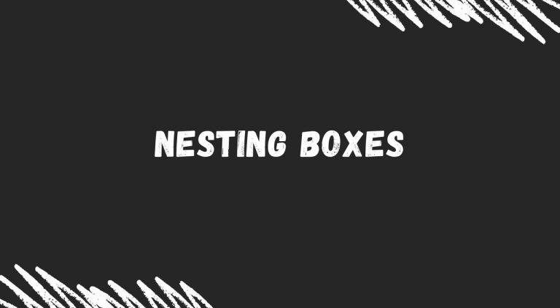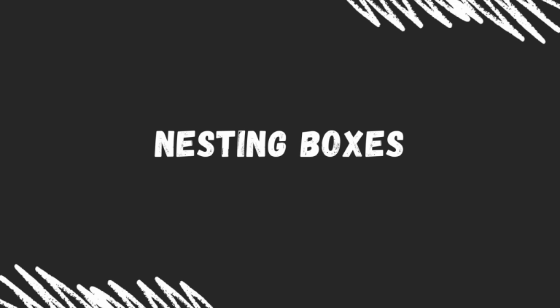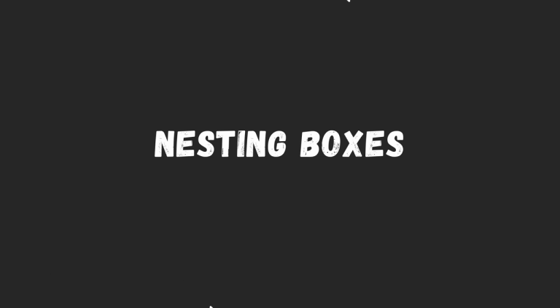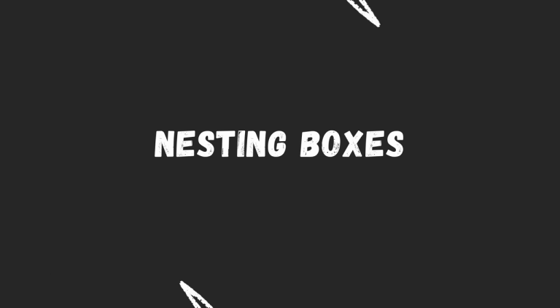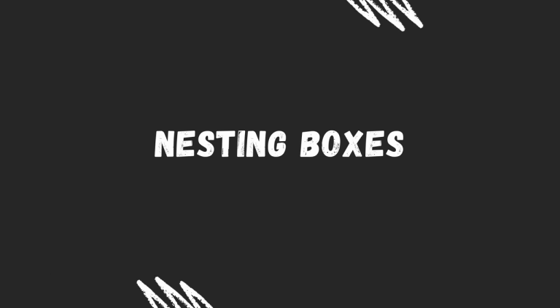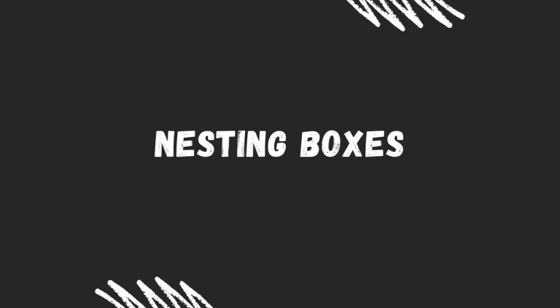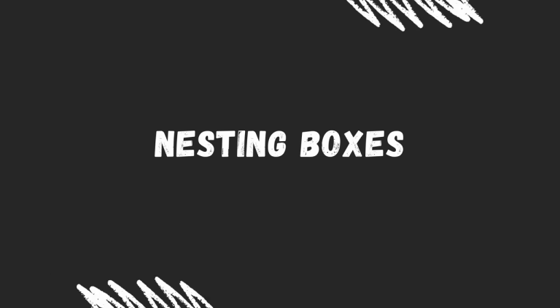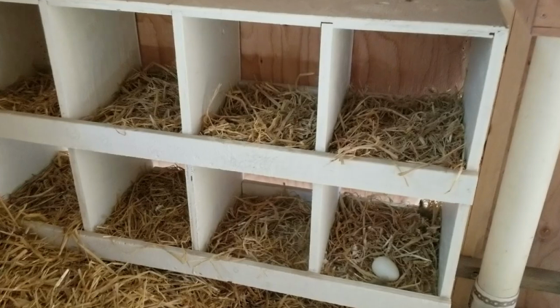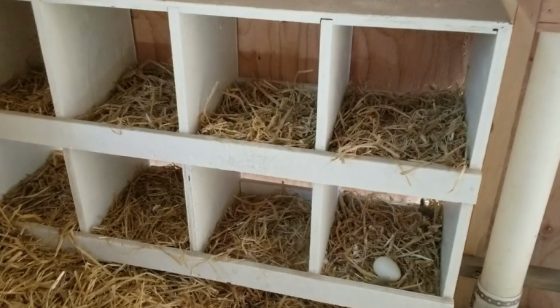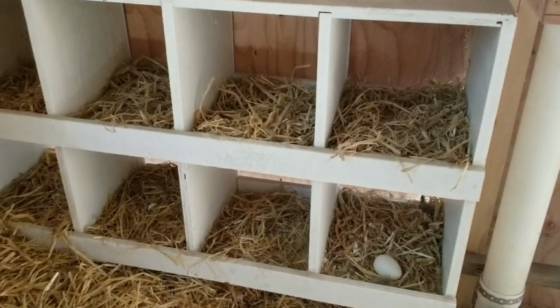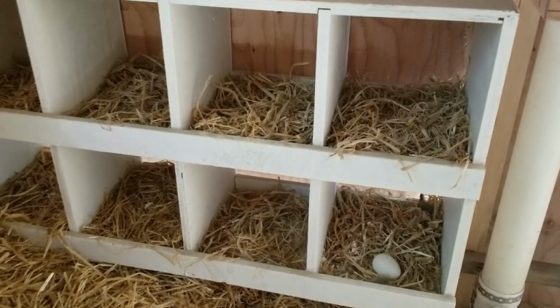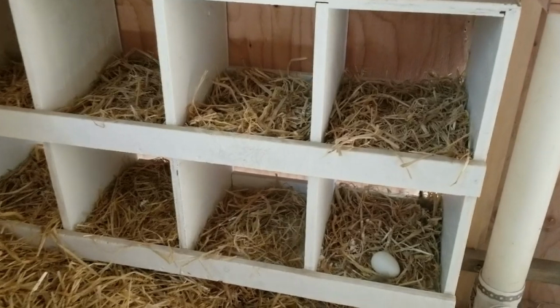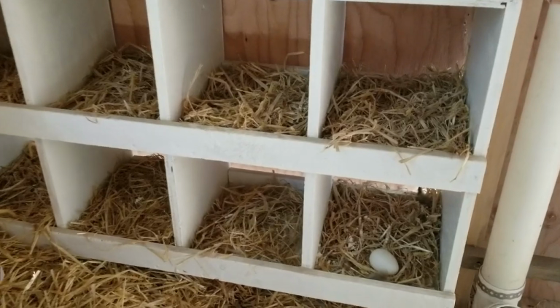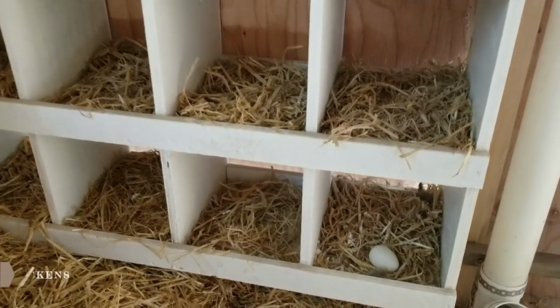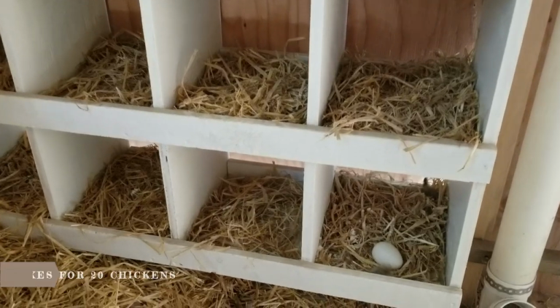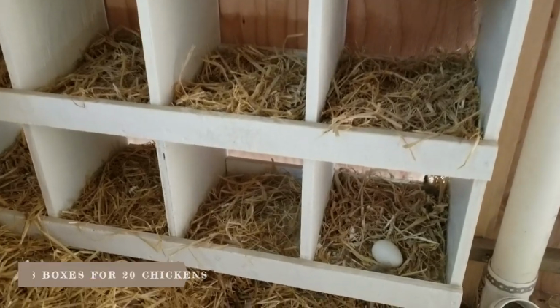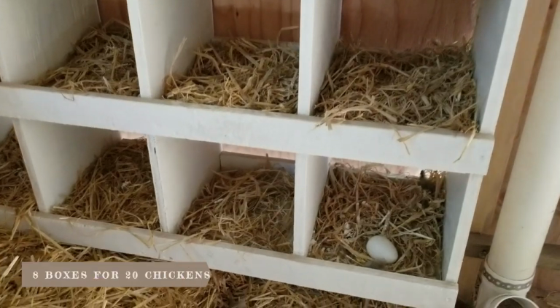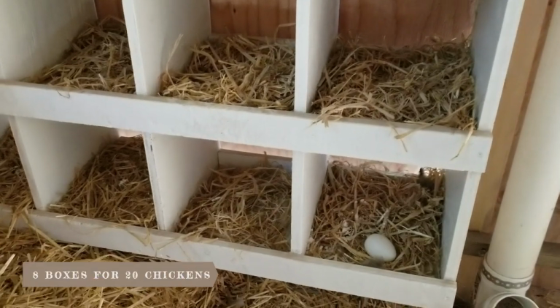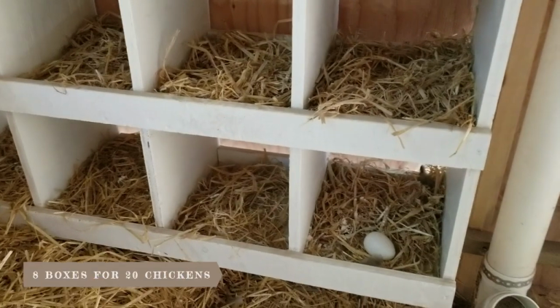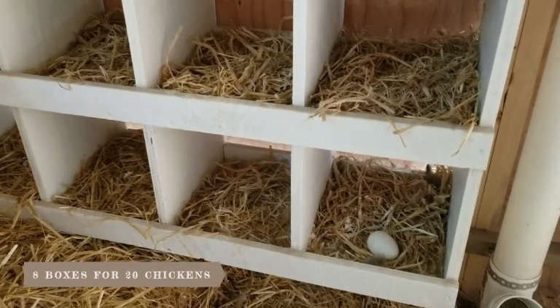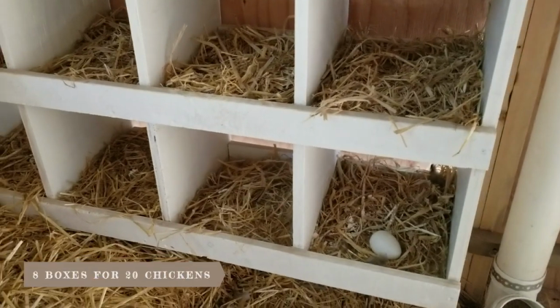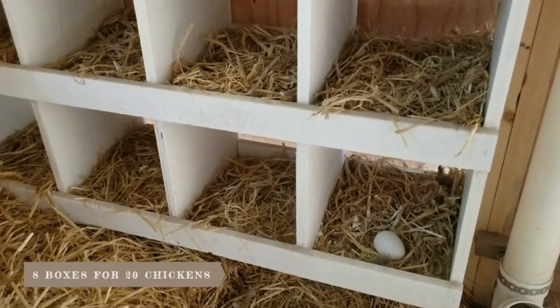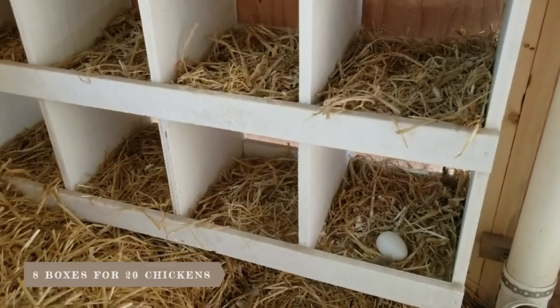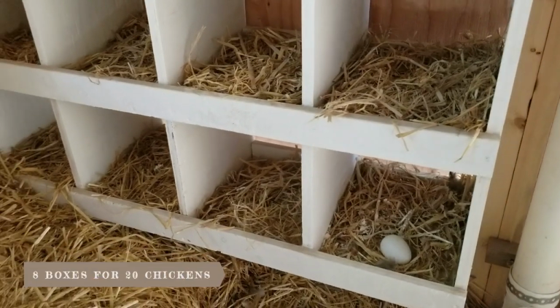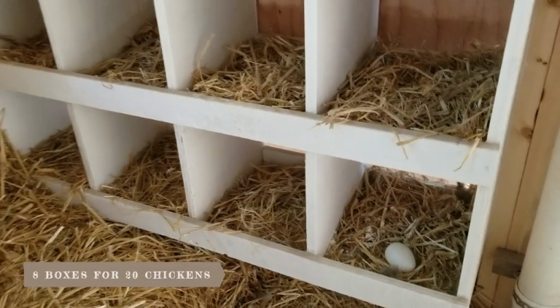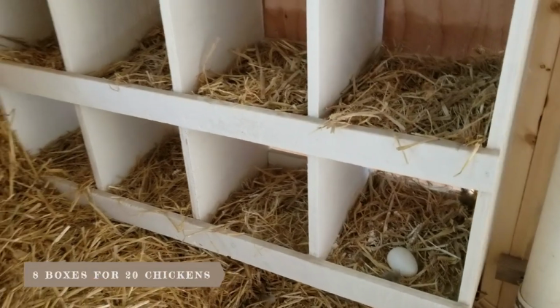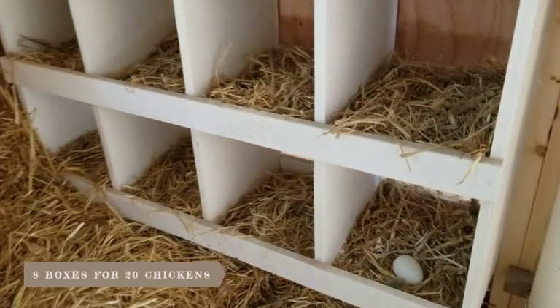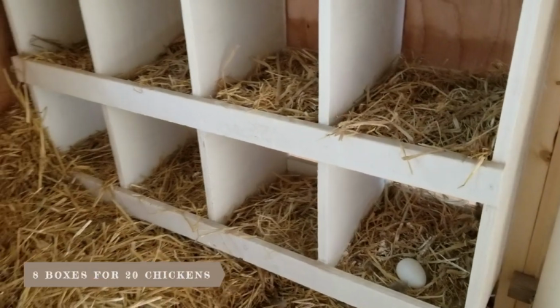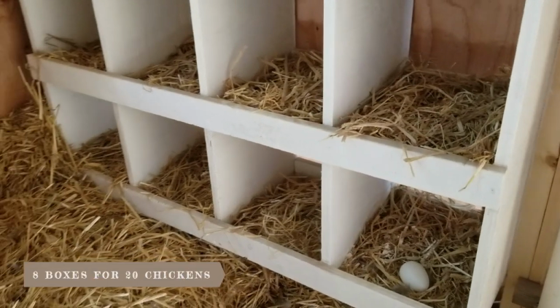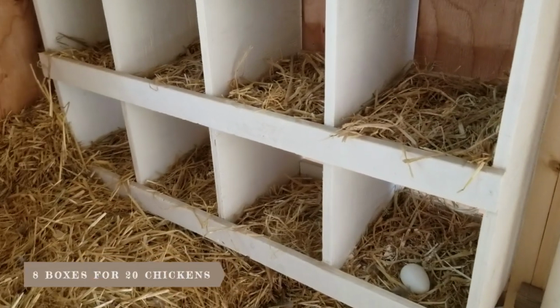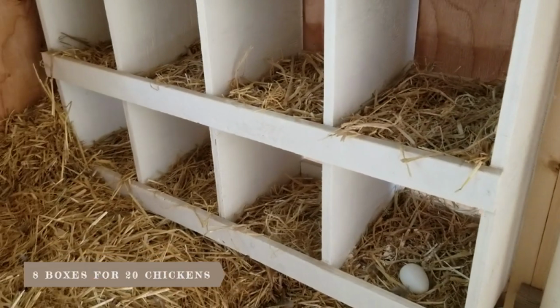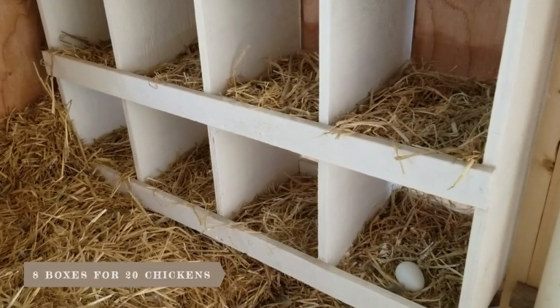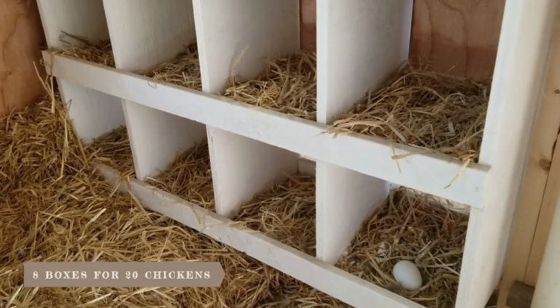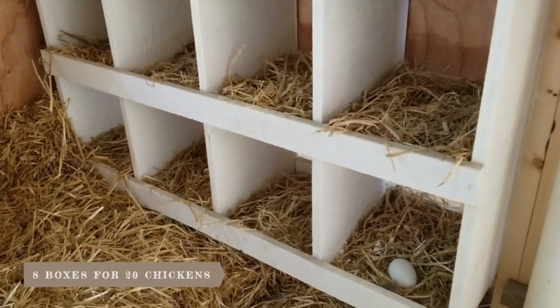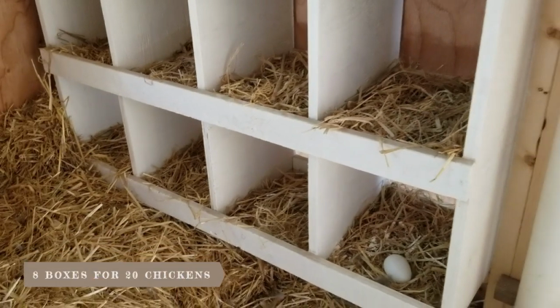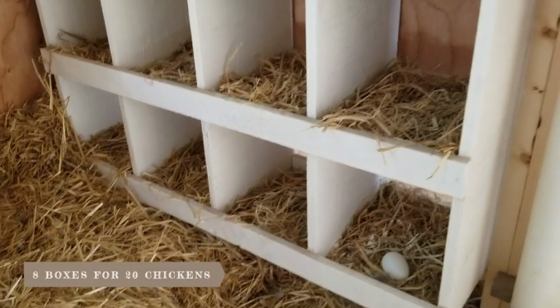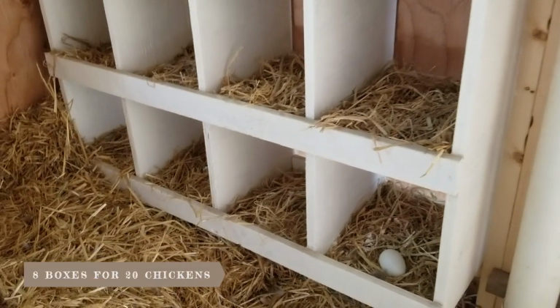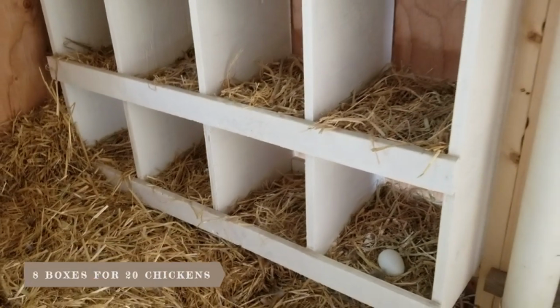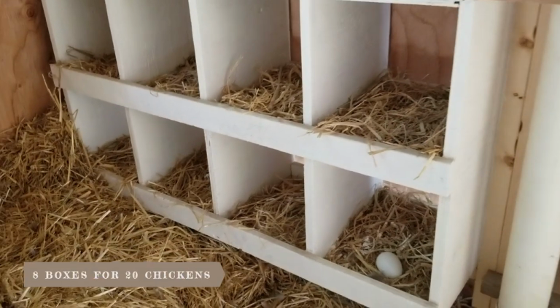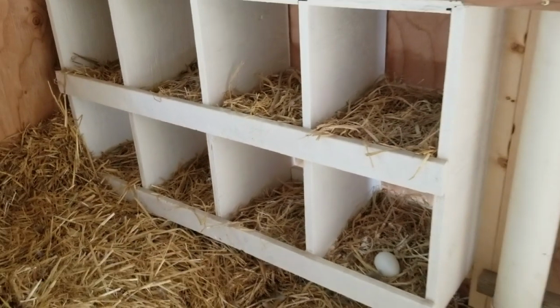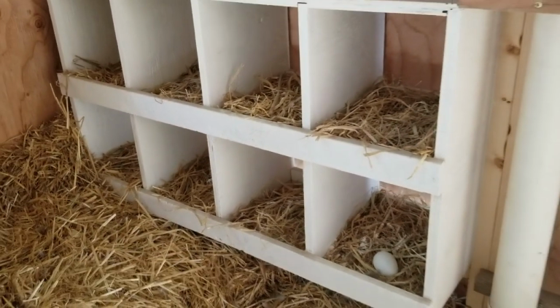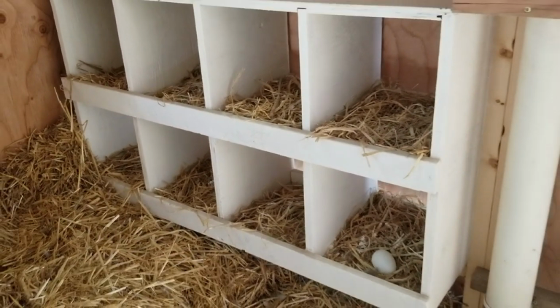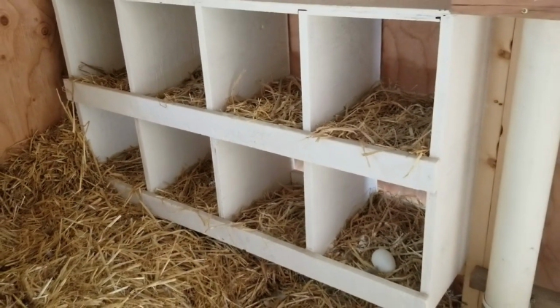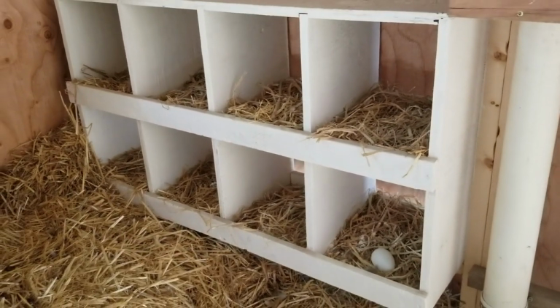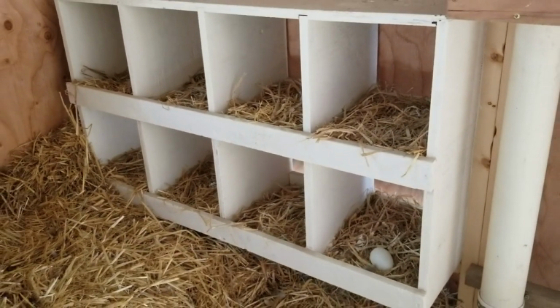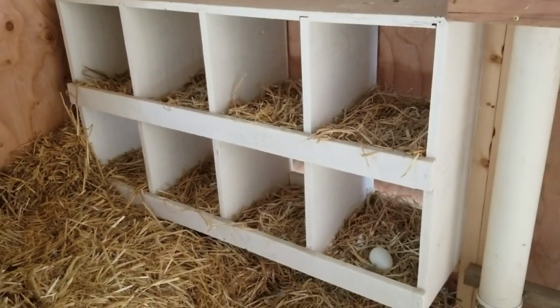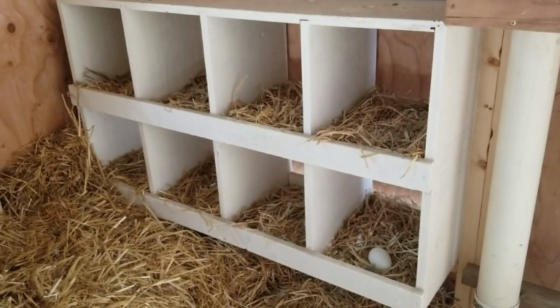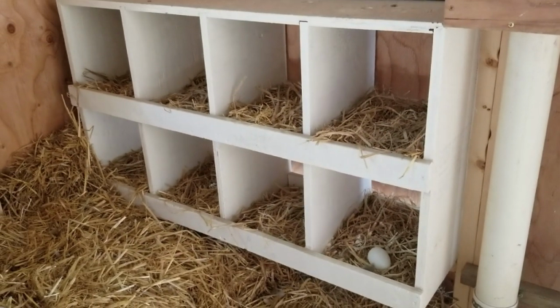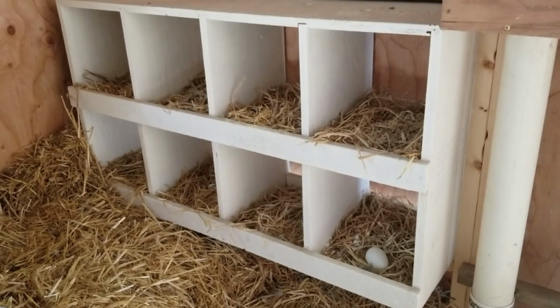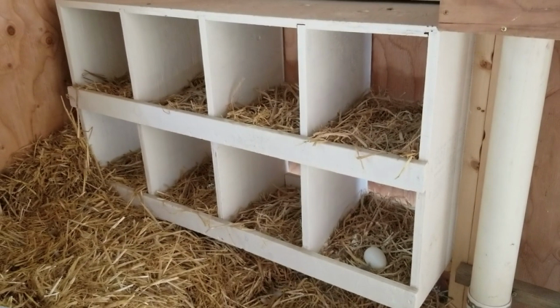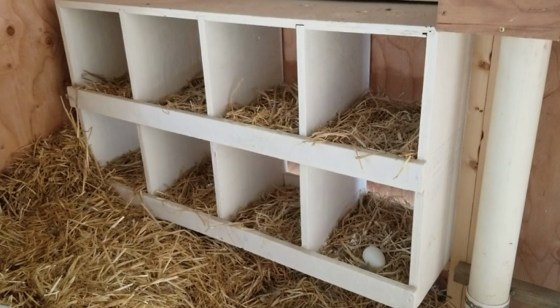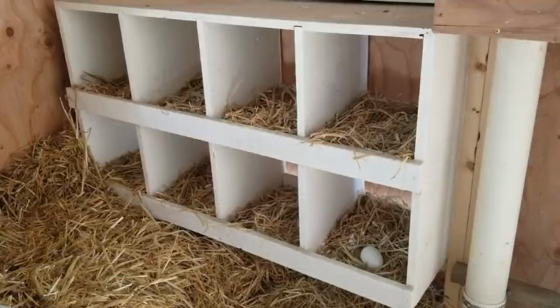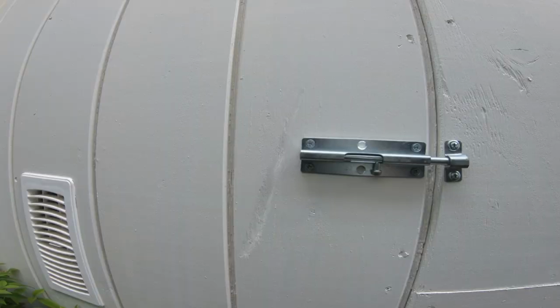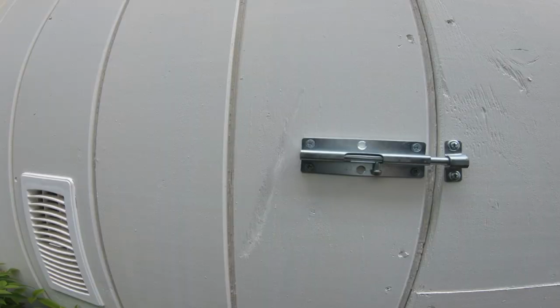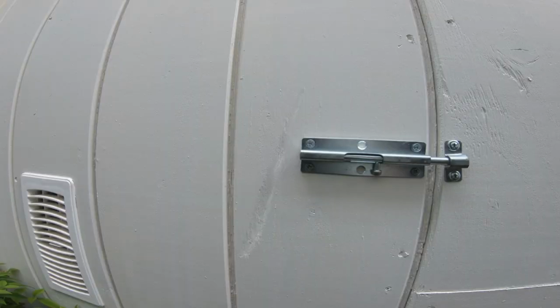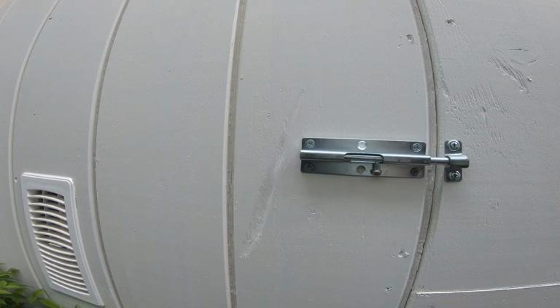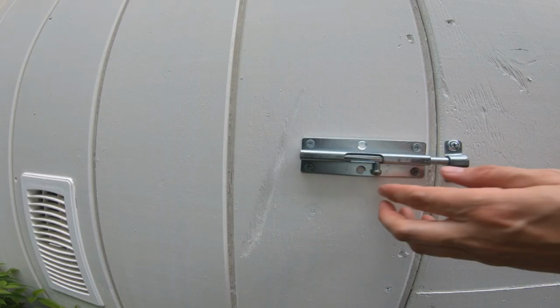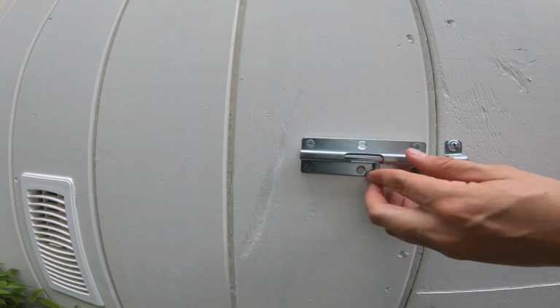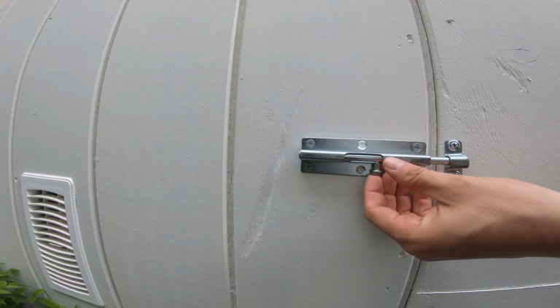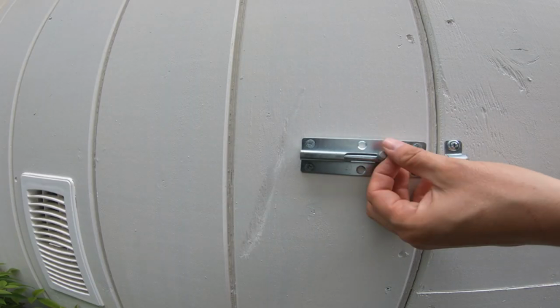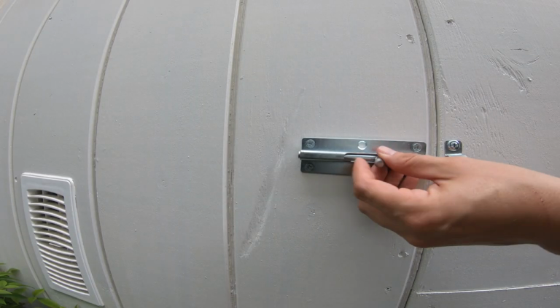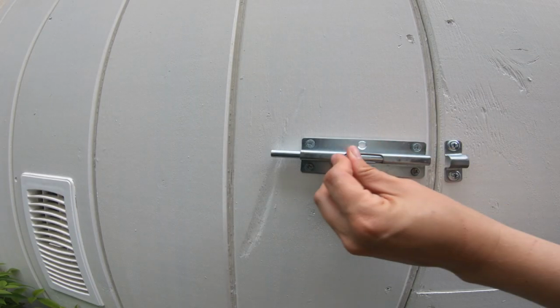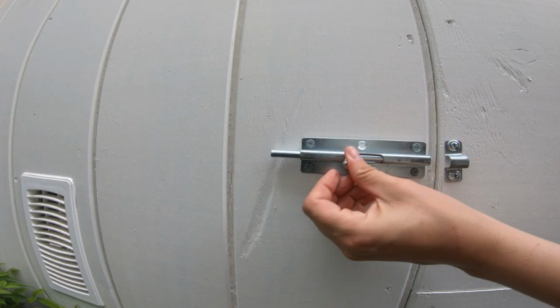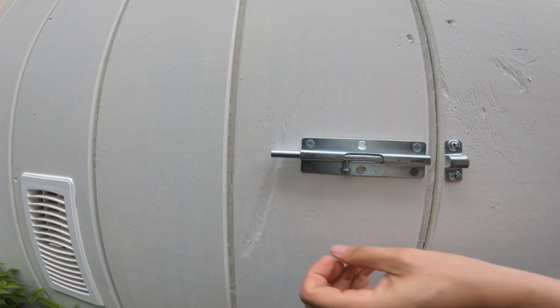We have eight nesting boxes for 20 chickens. It's easy to clean and there's also a door to collect the eggs from the outside.